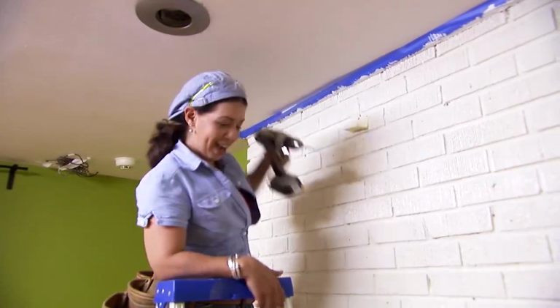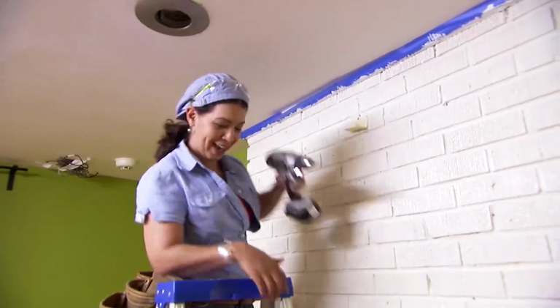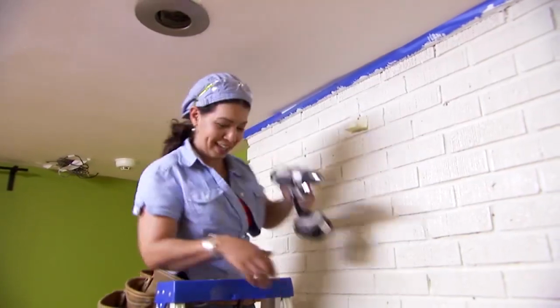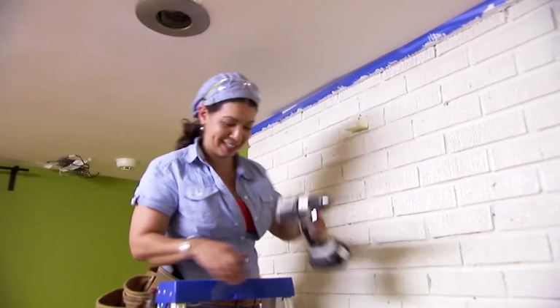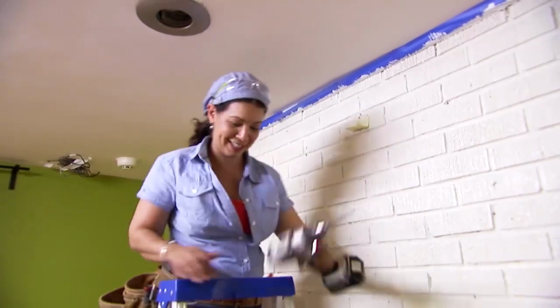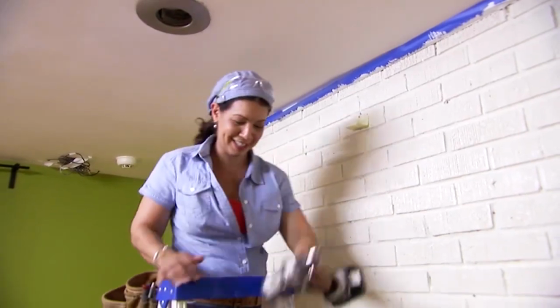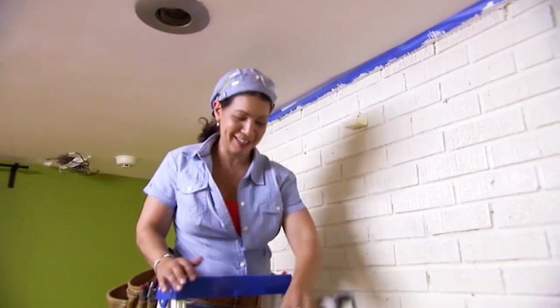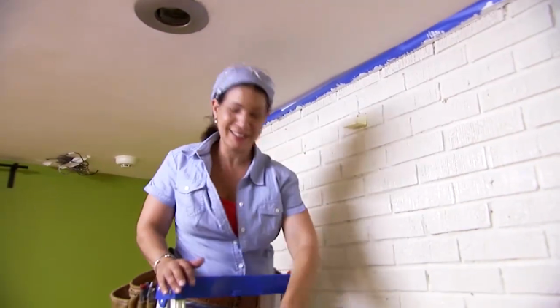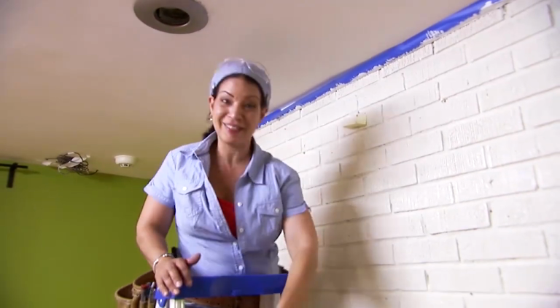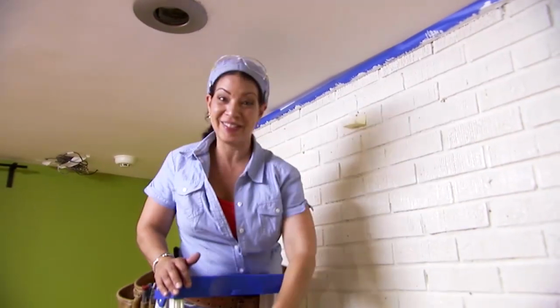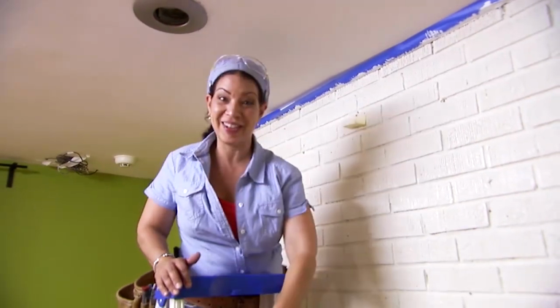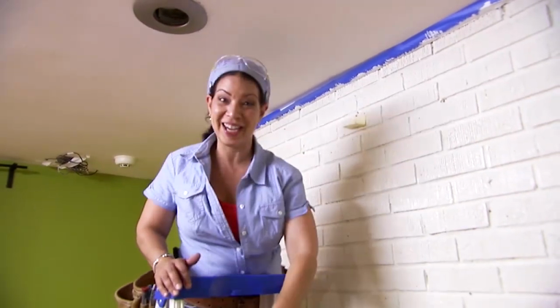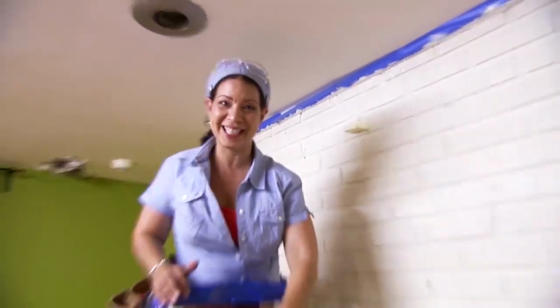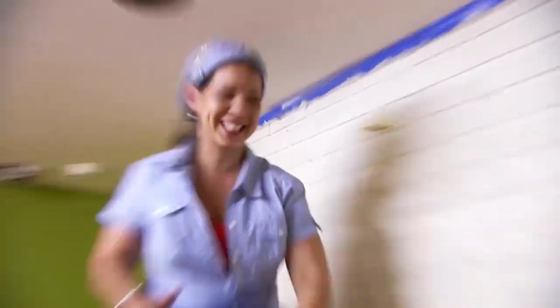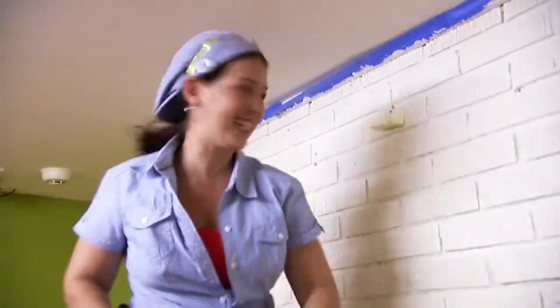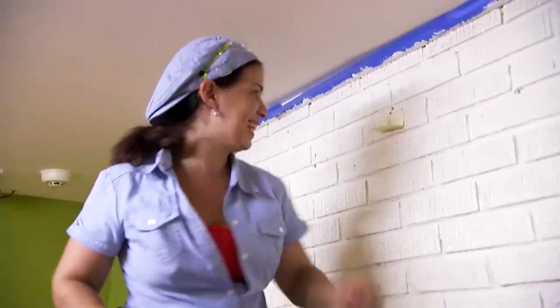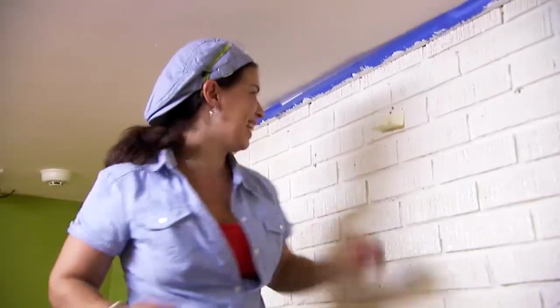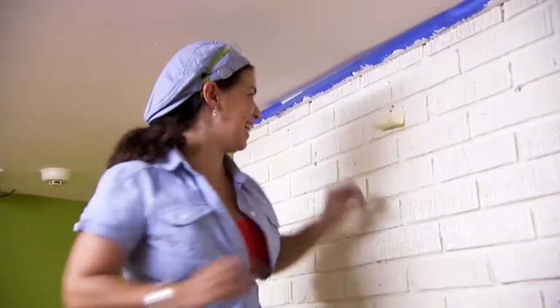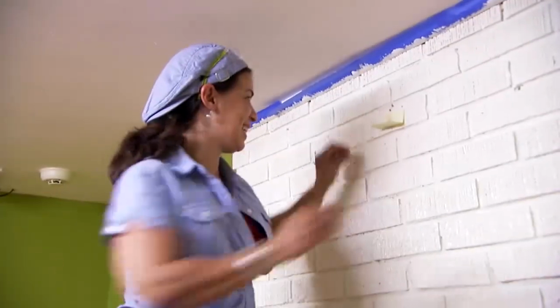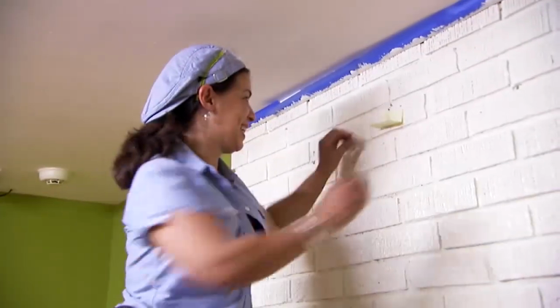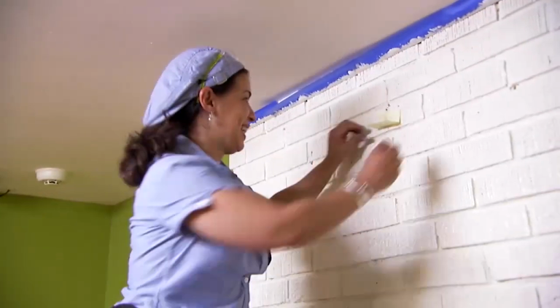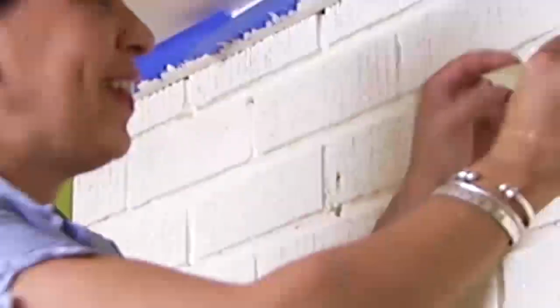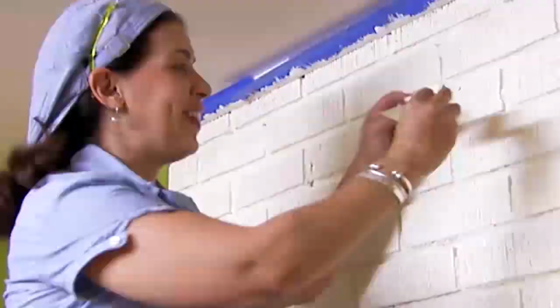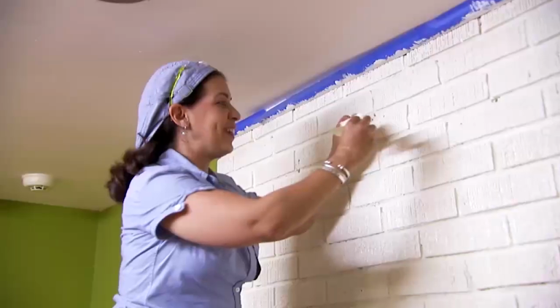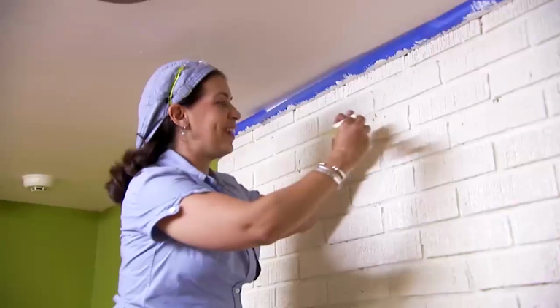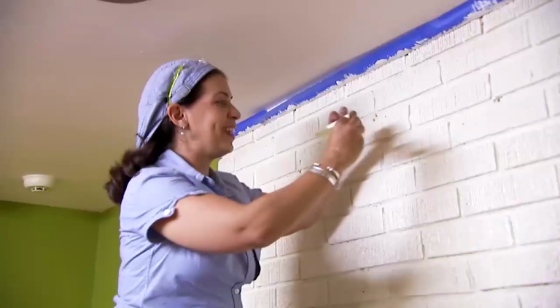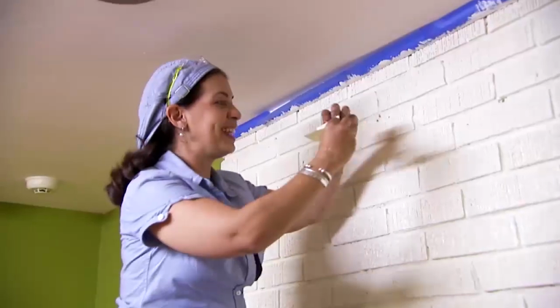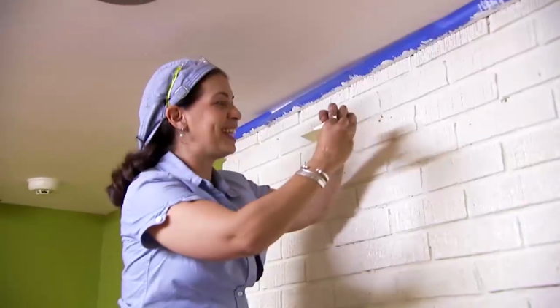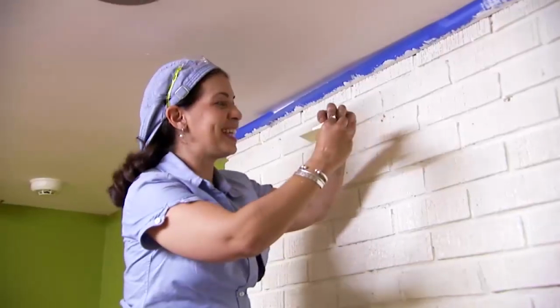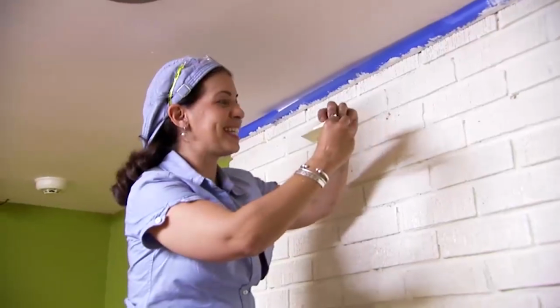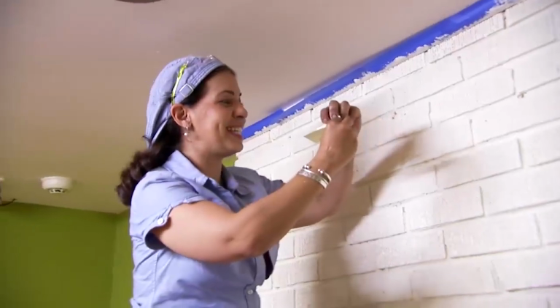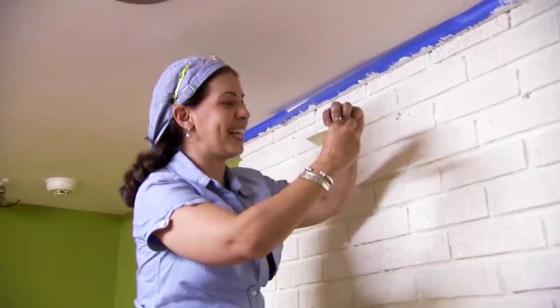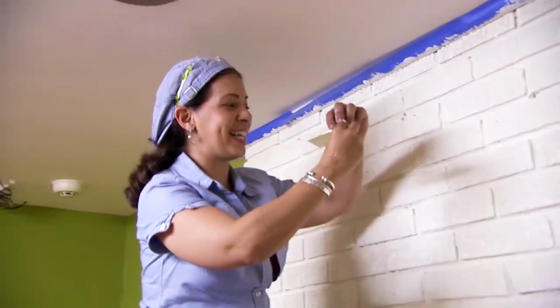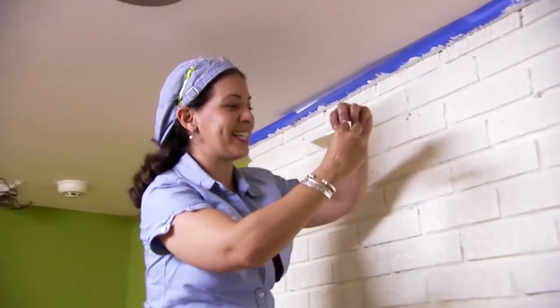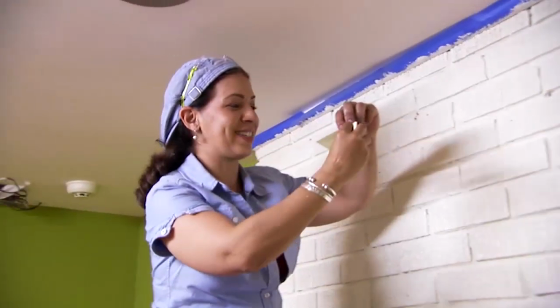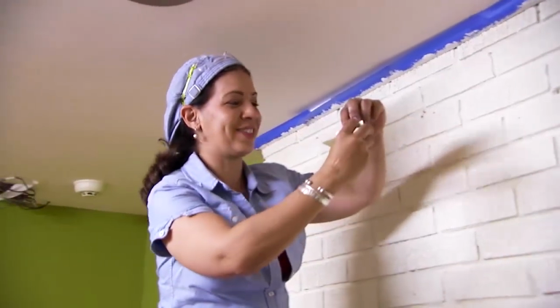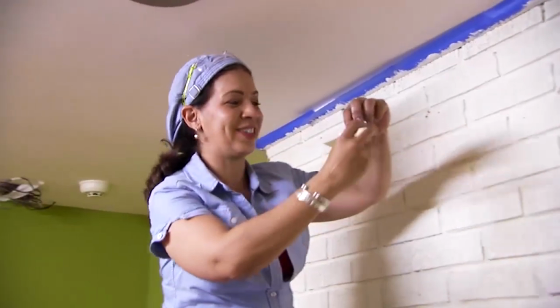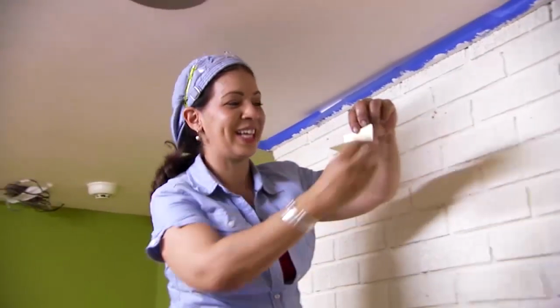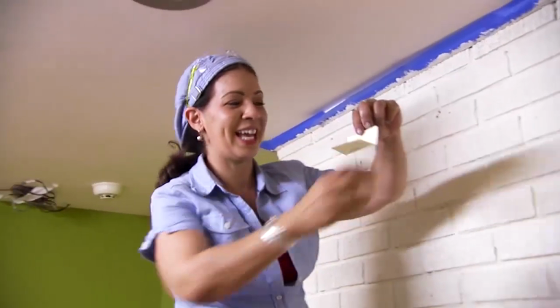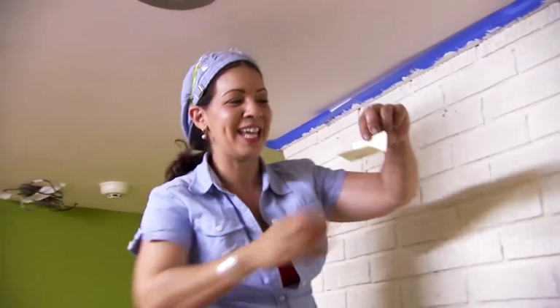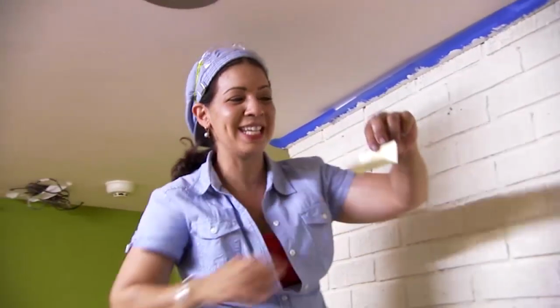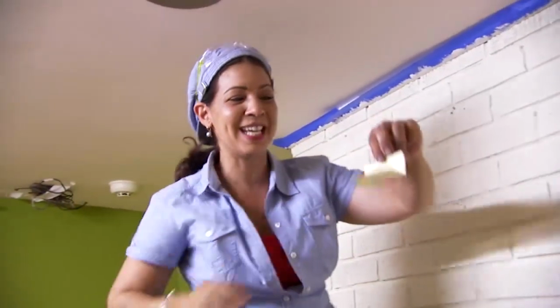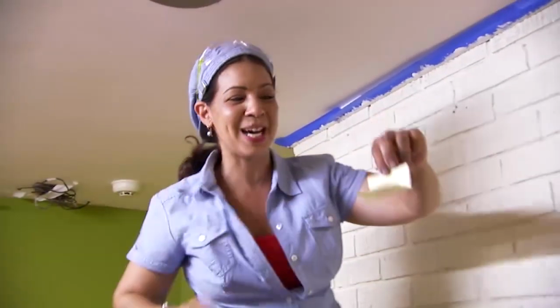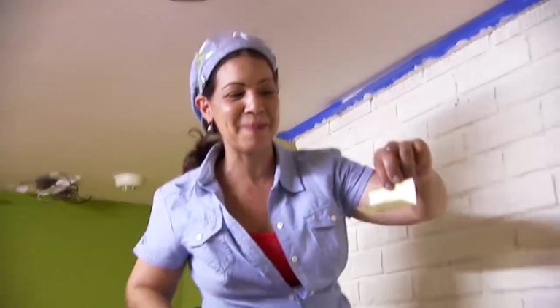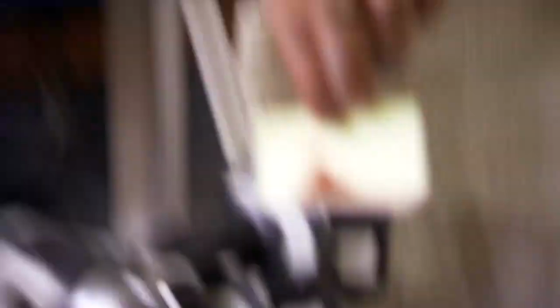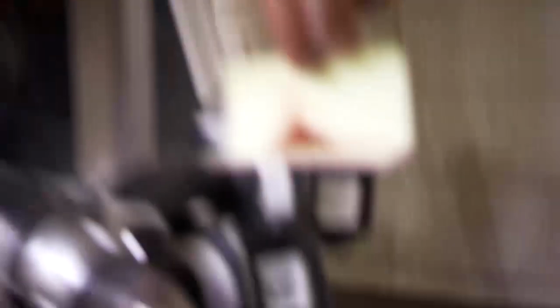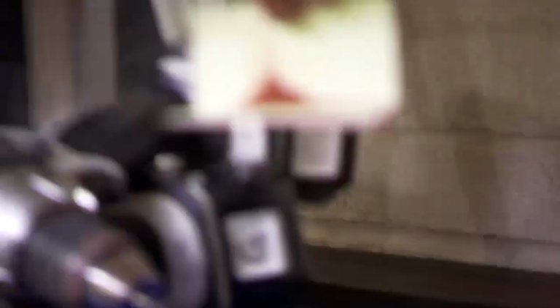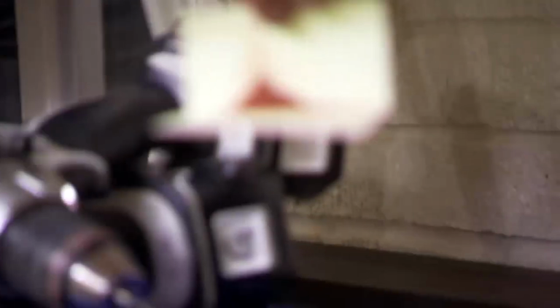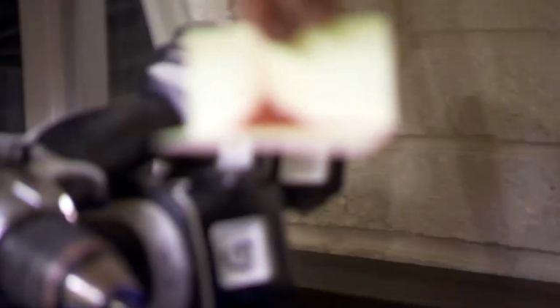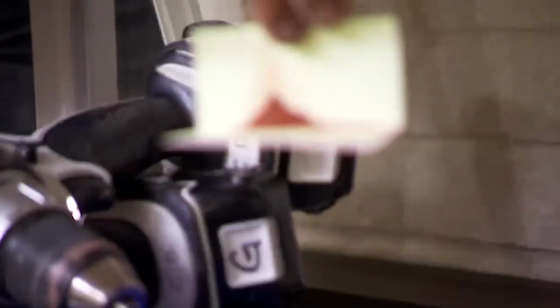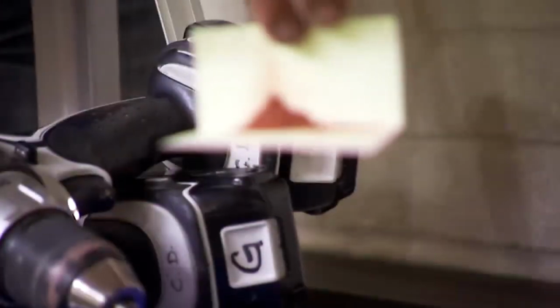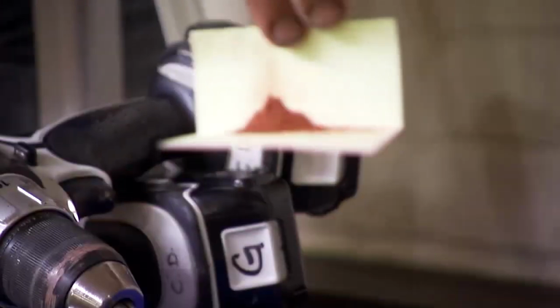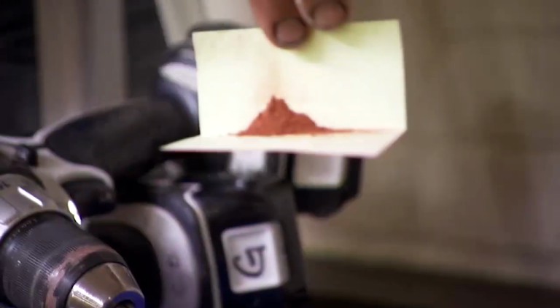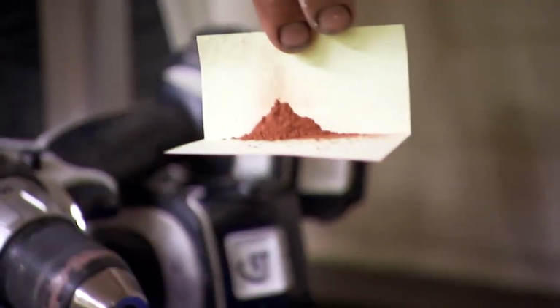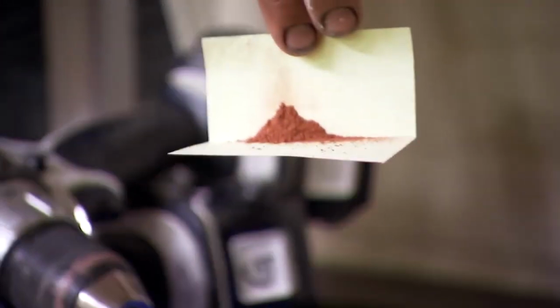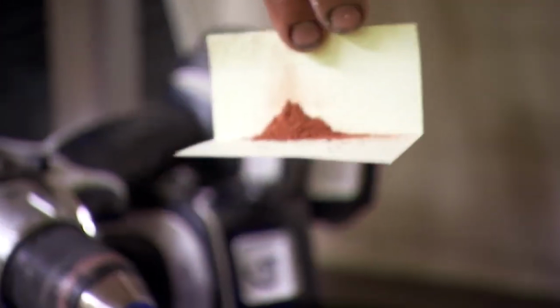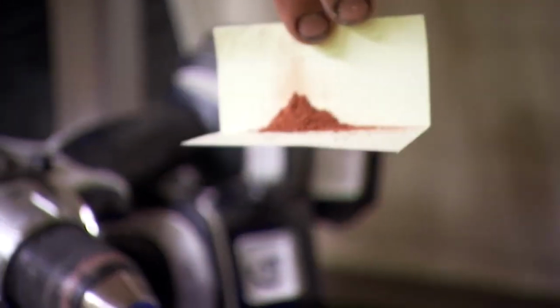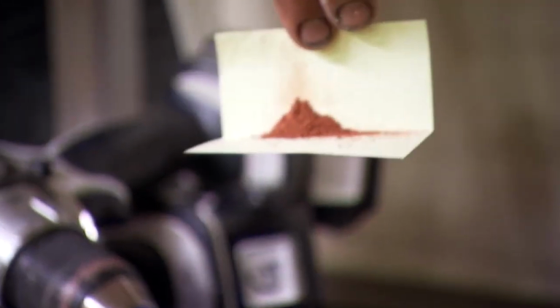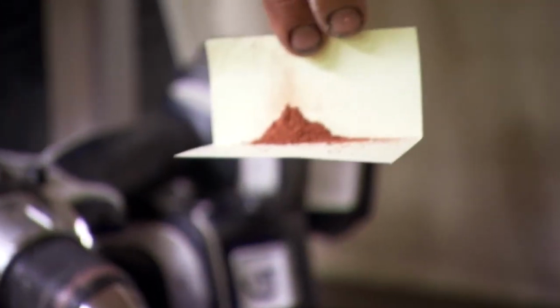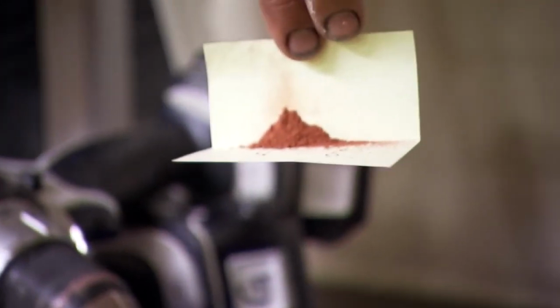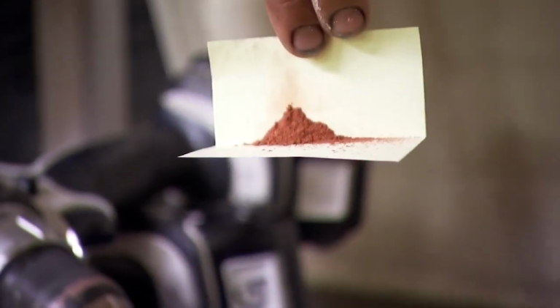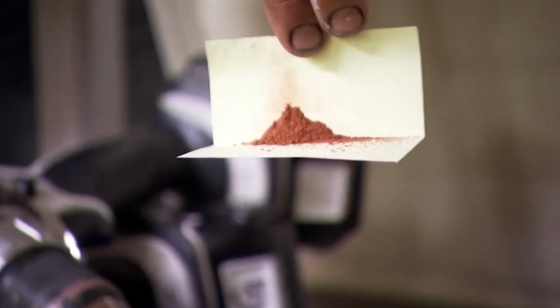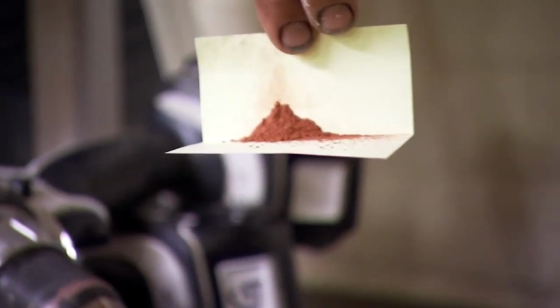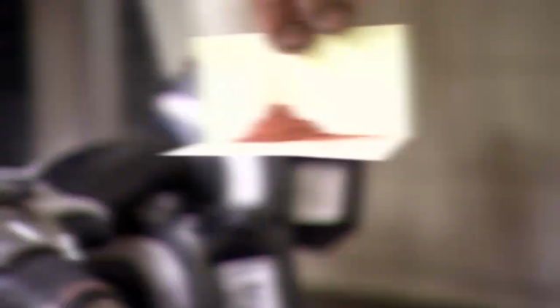Nice. Watch this. All of this dust would have ended up on the floor — now with a sticky notepad.